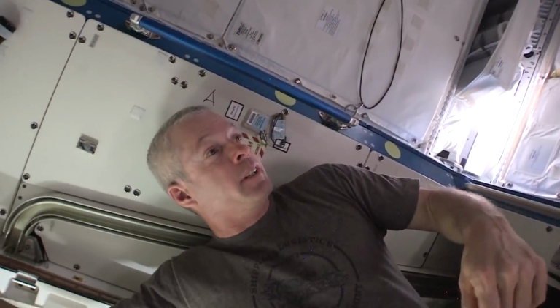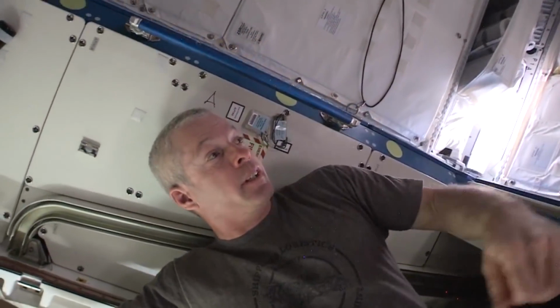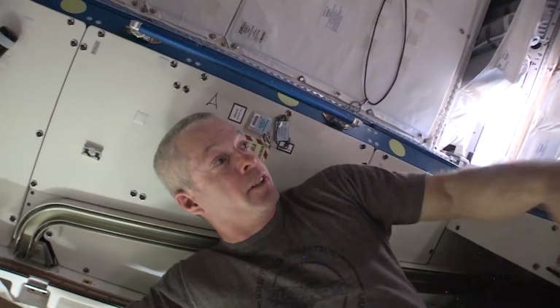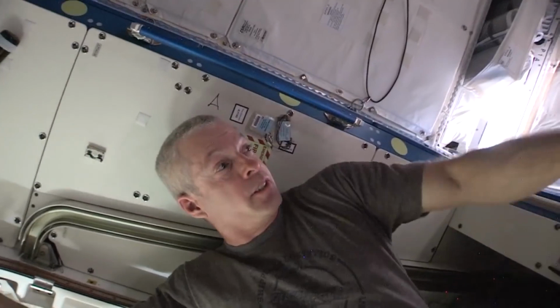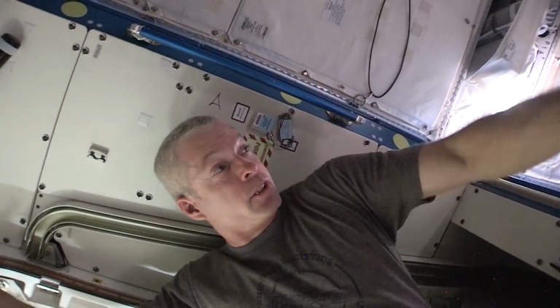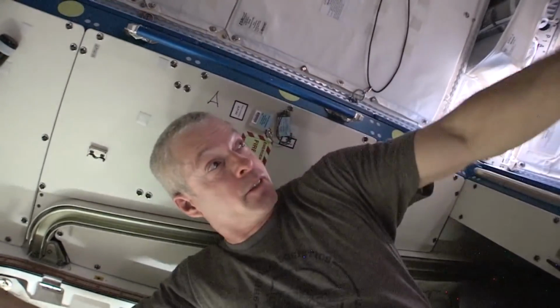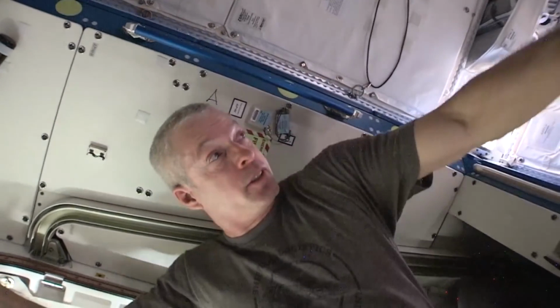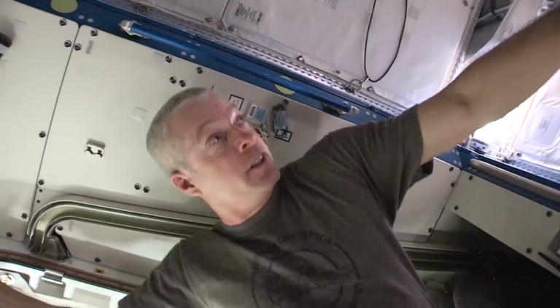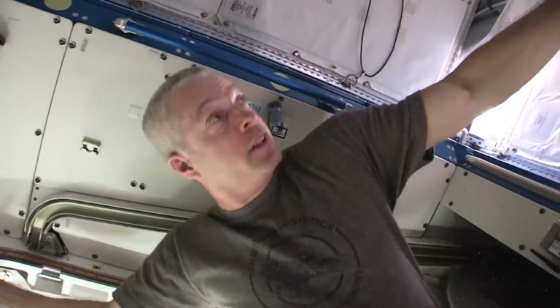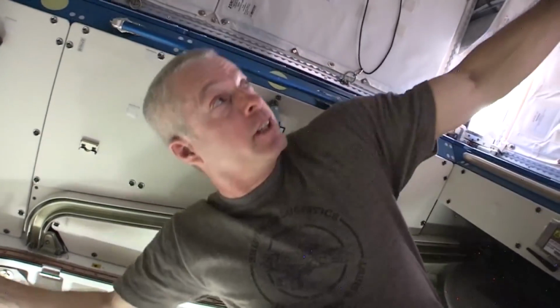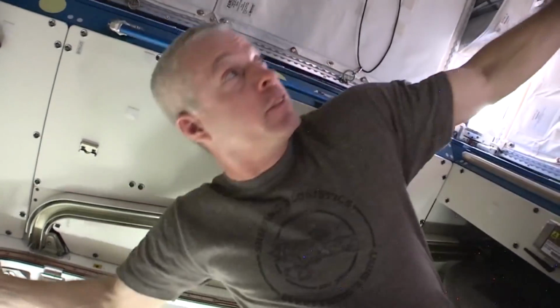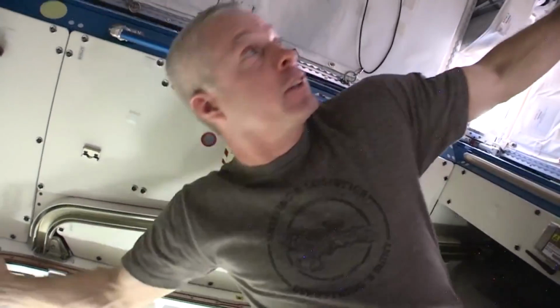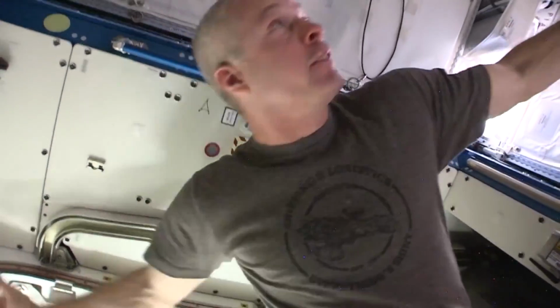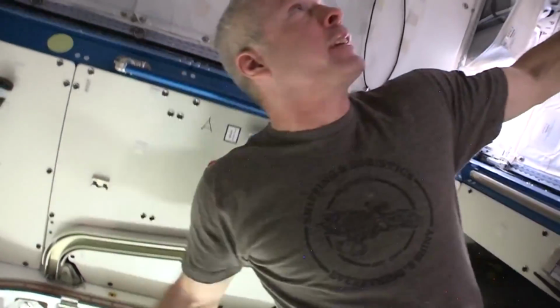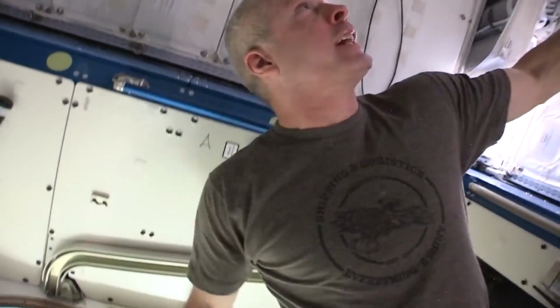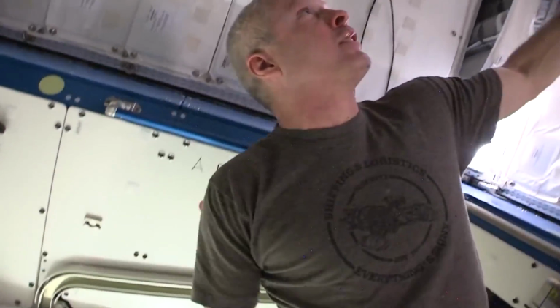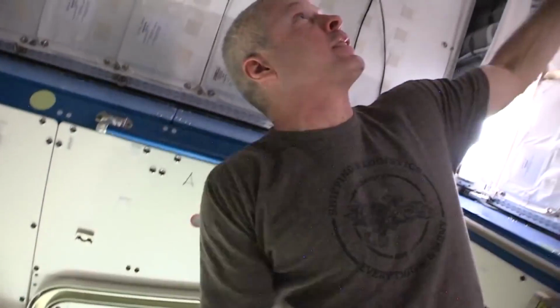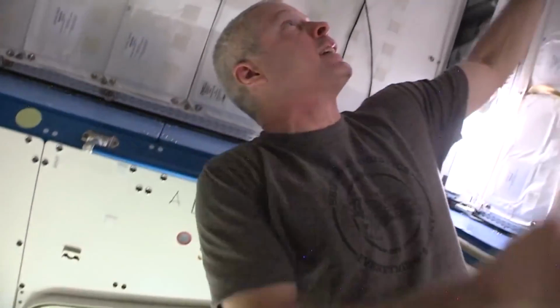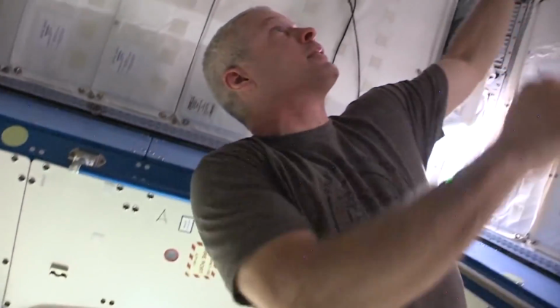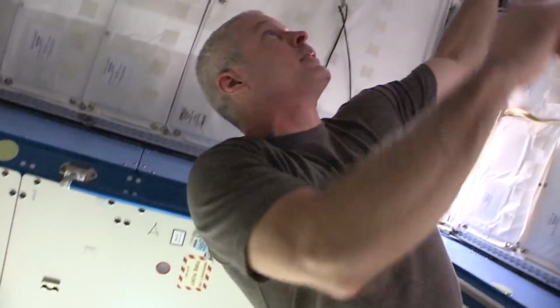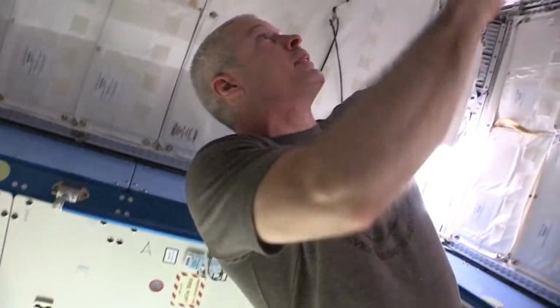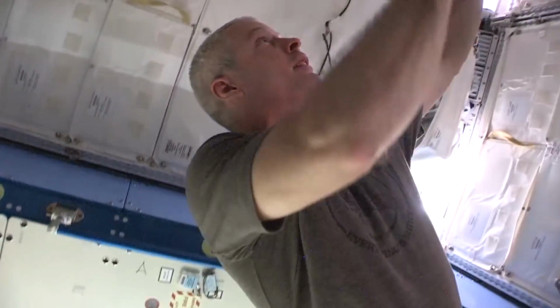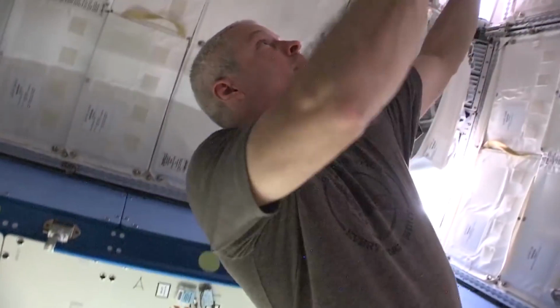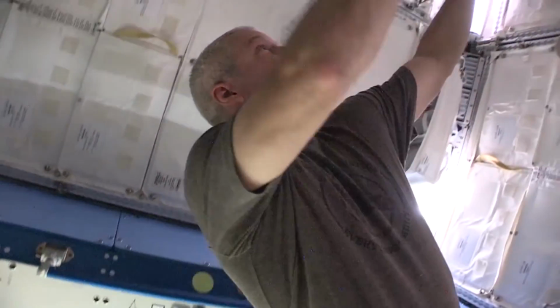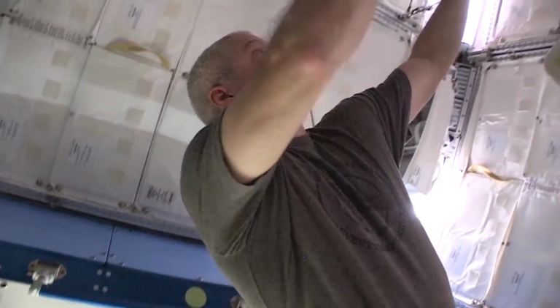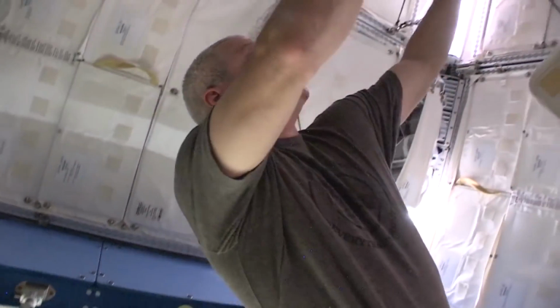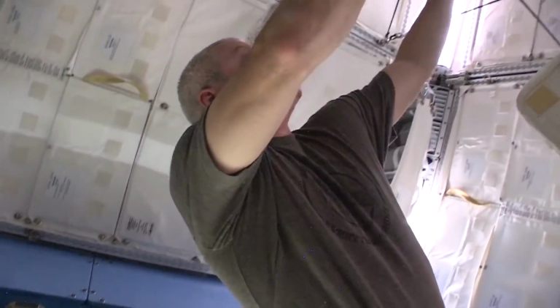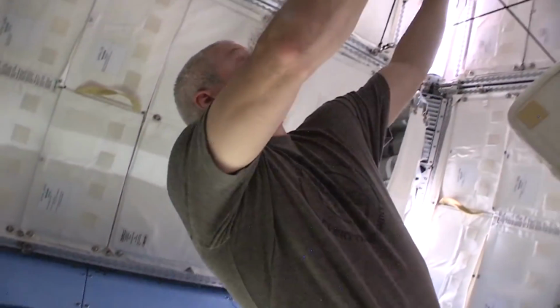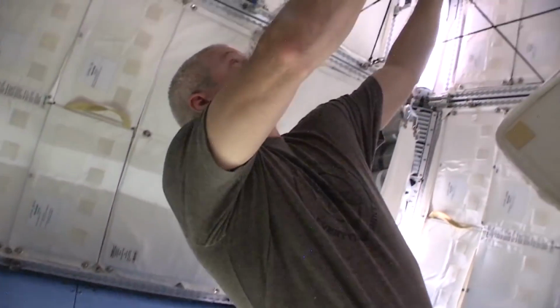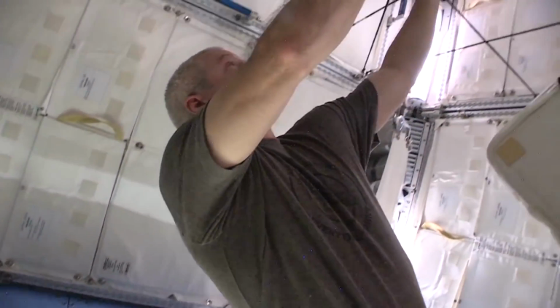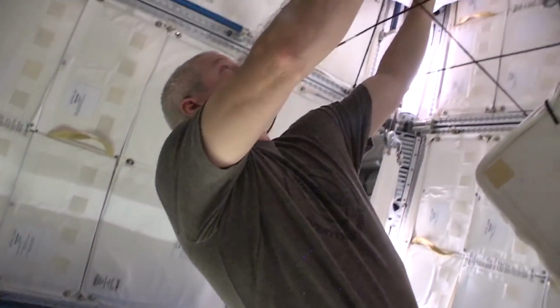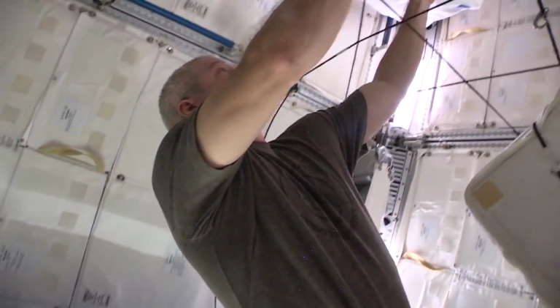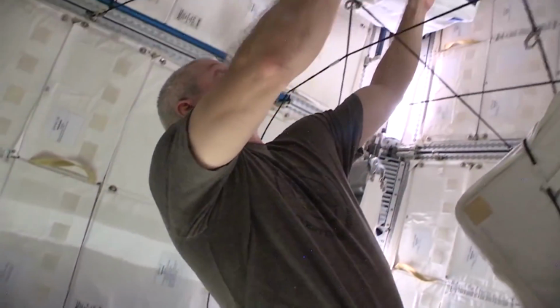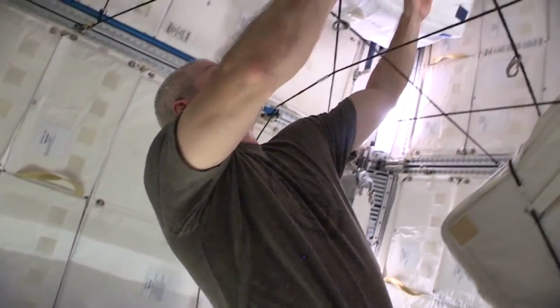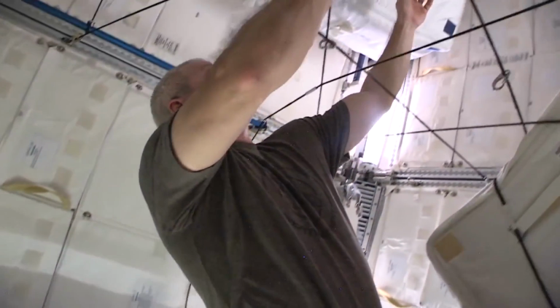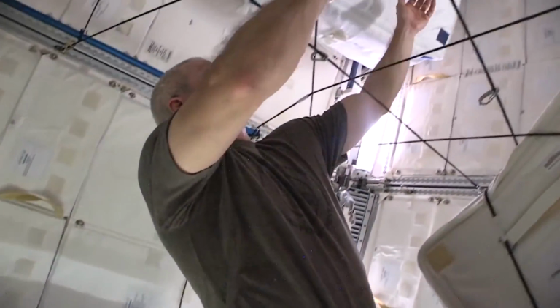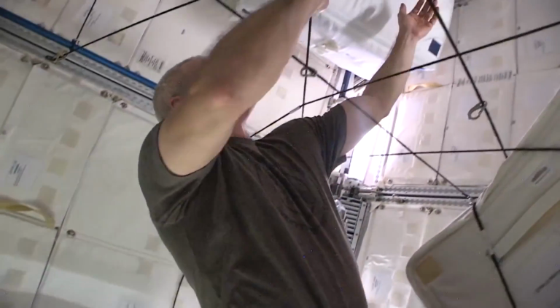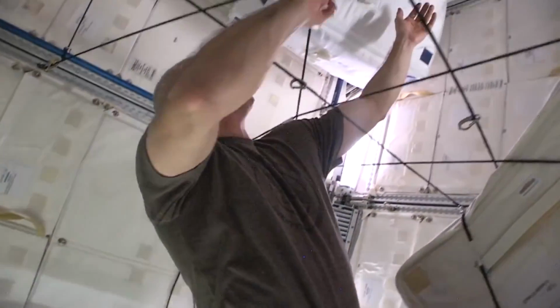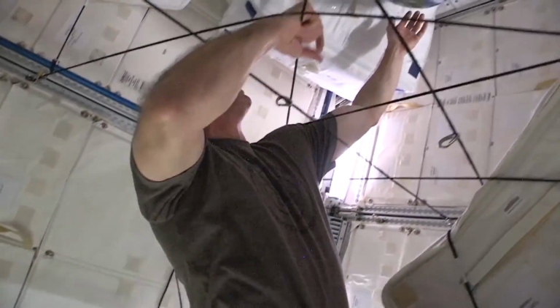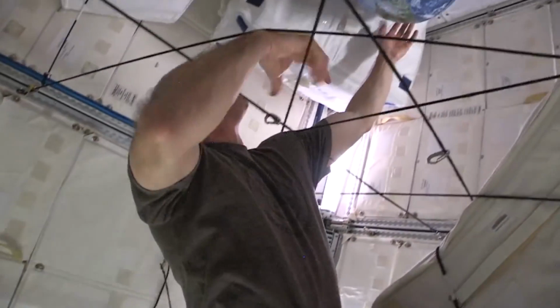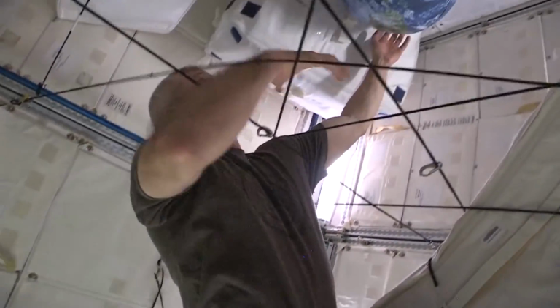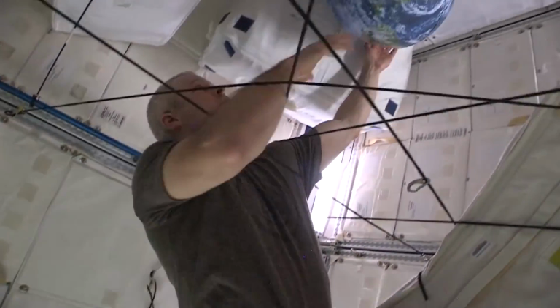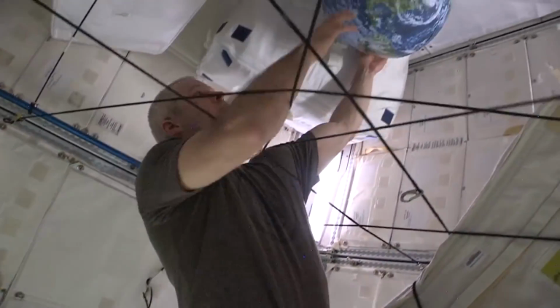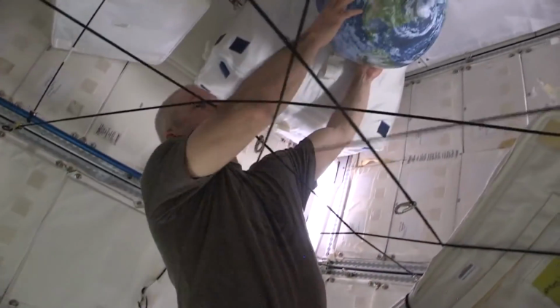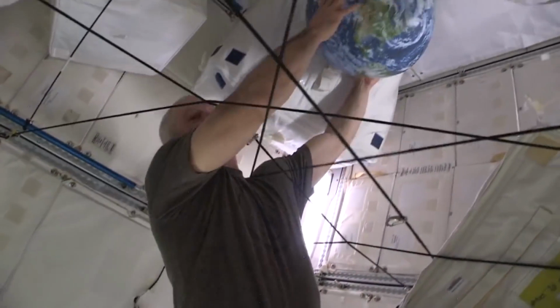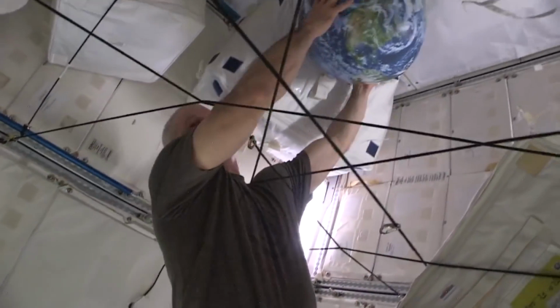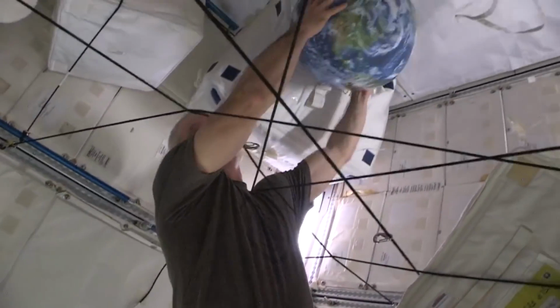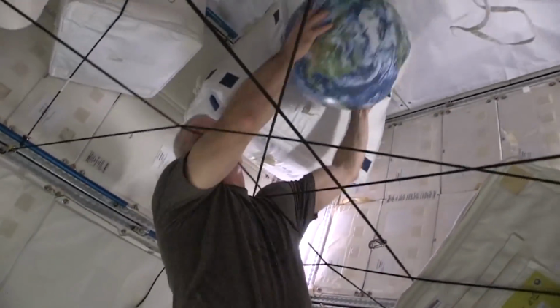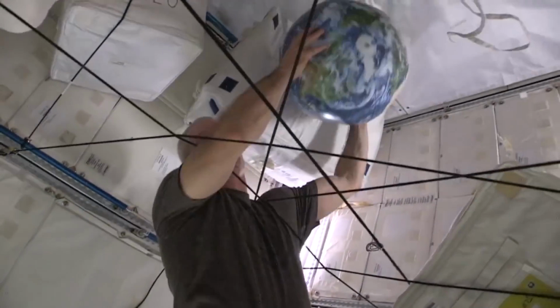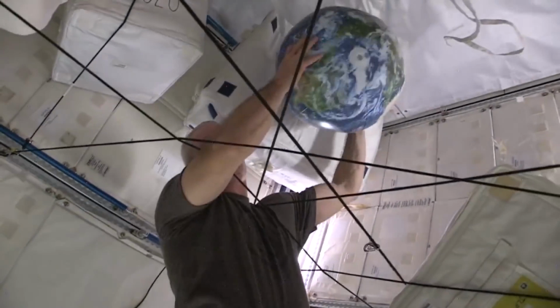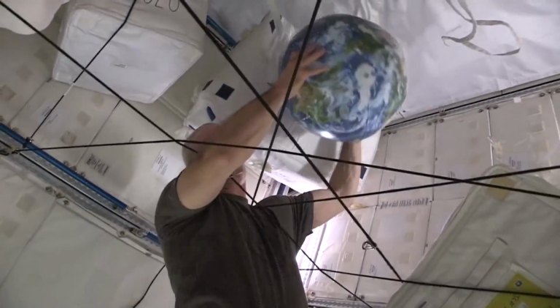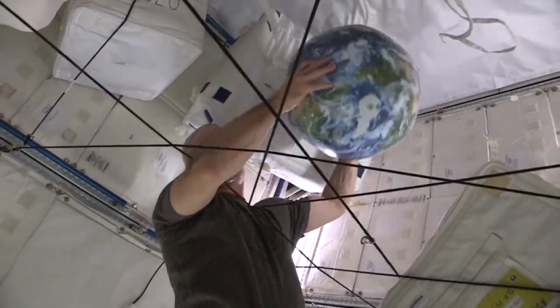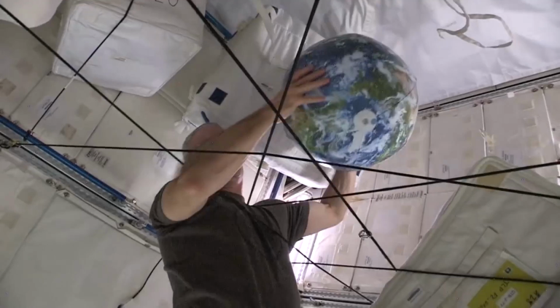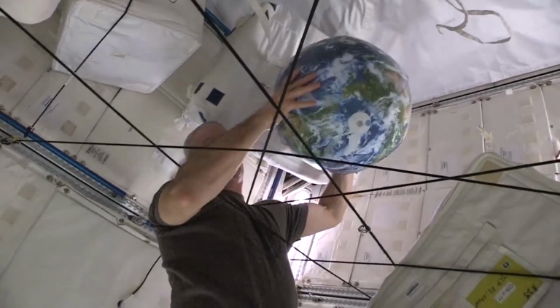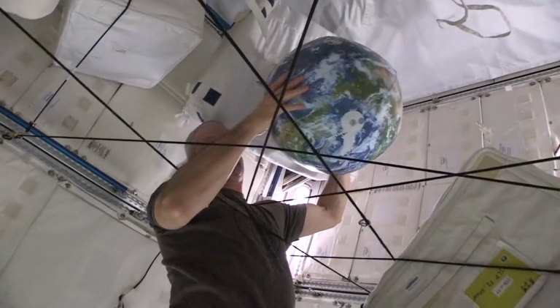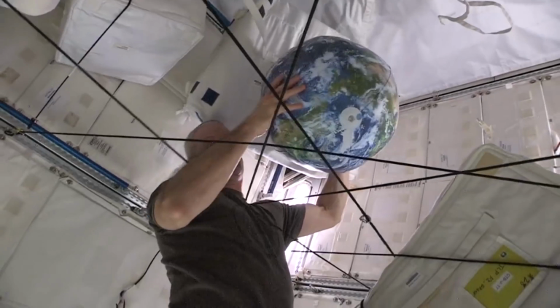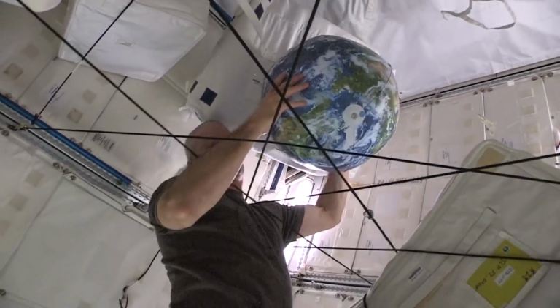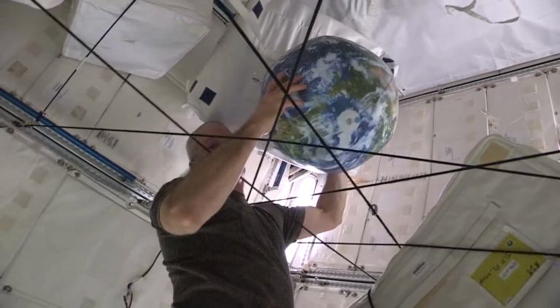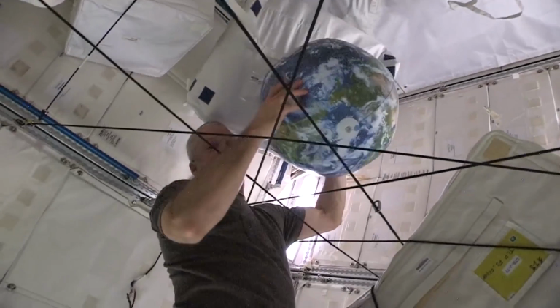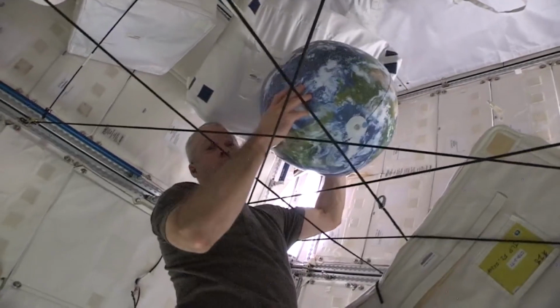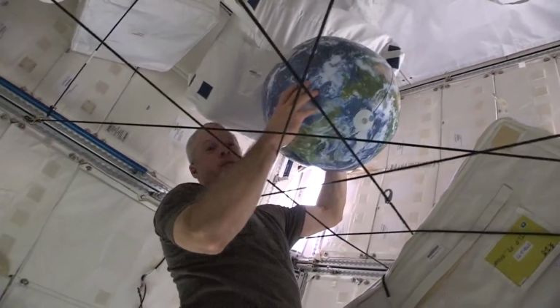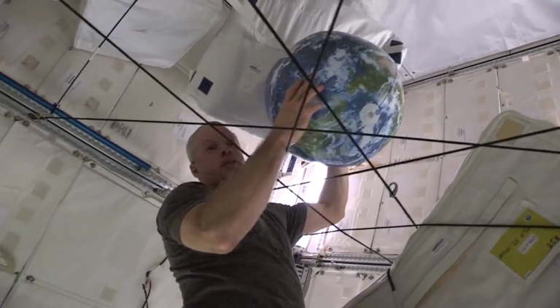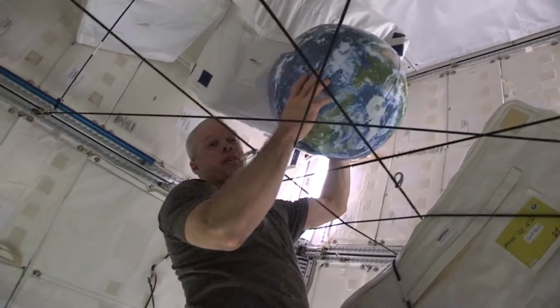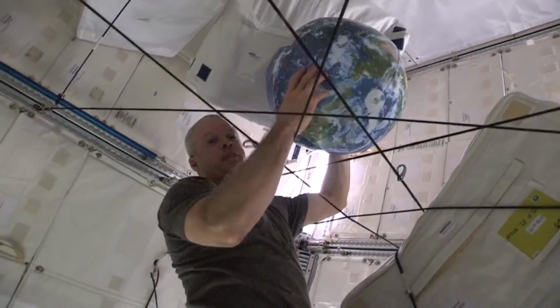If you can't look out the cupola and you want to see earth, you can come in here and get your little view of earth.